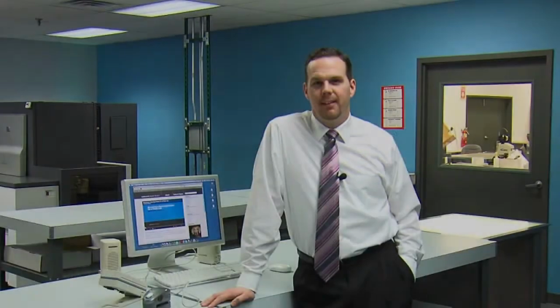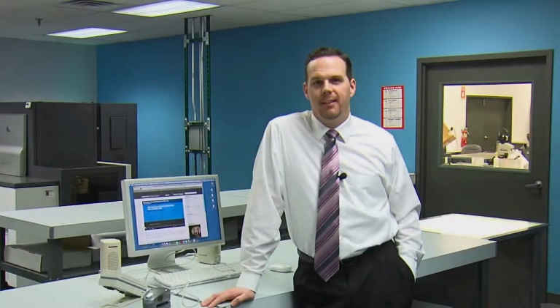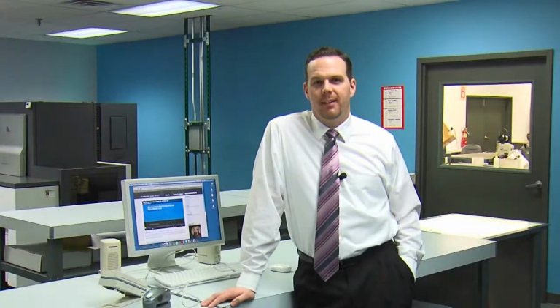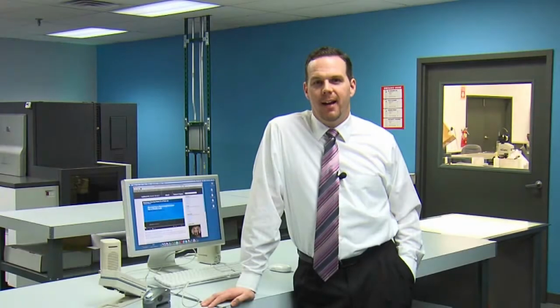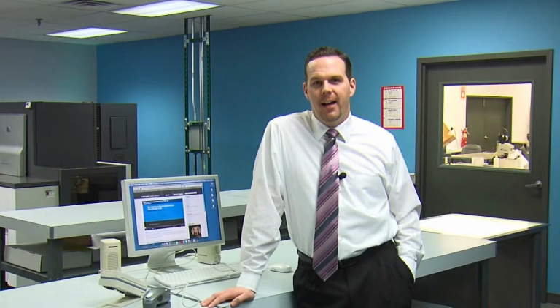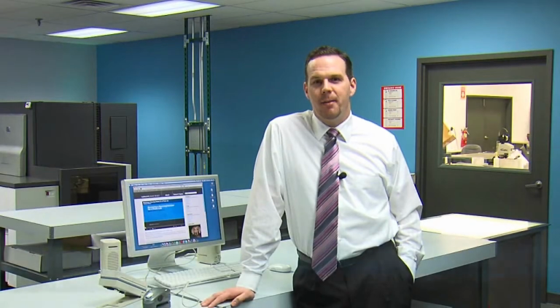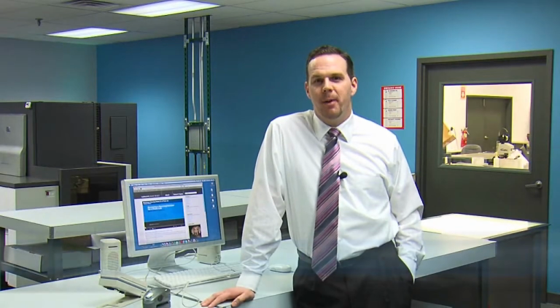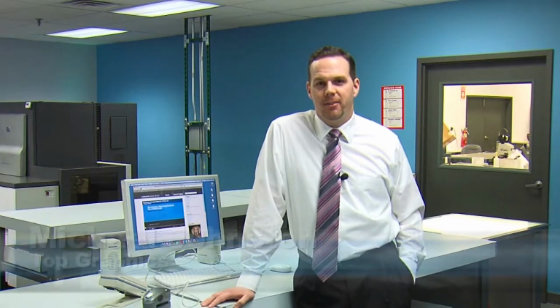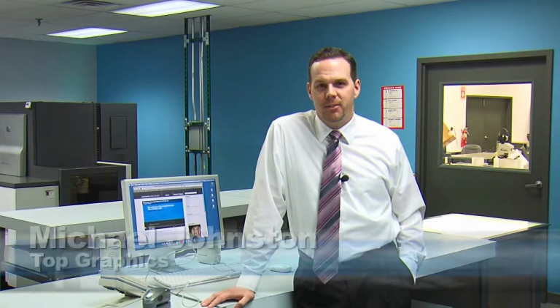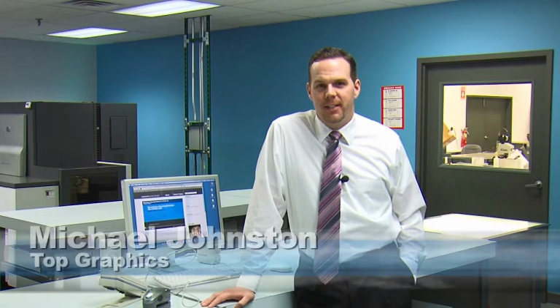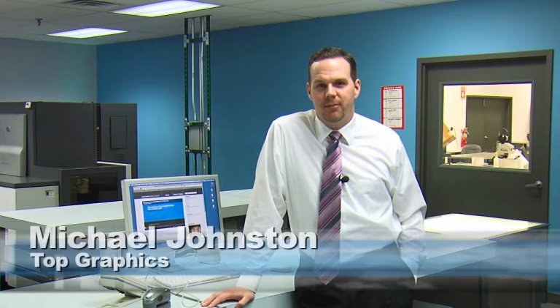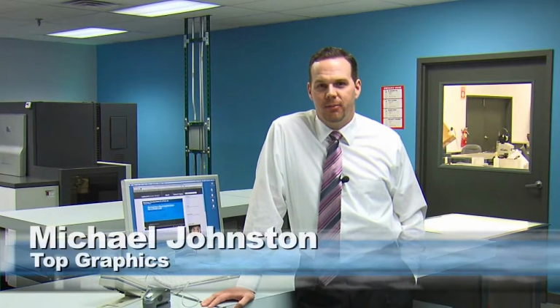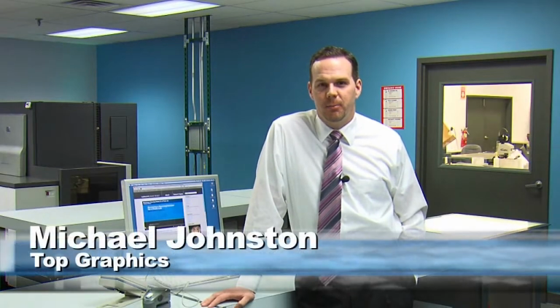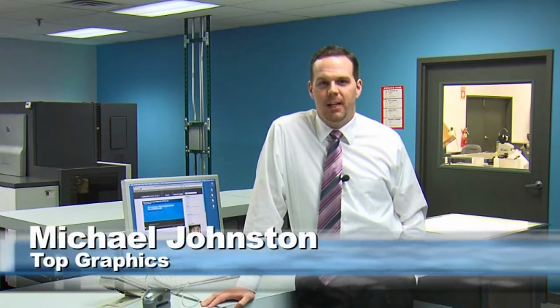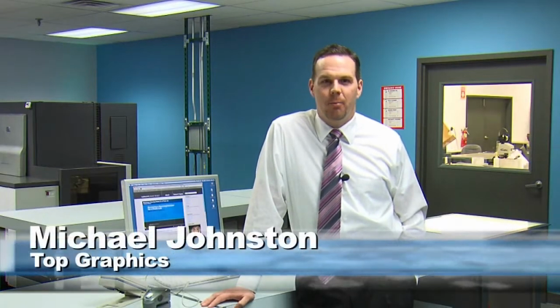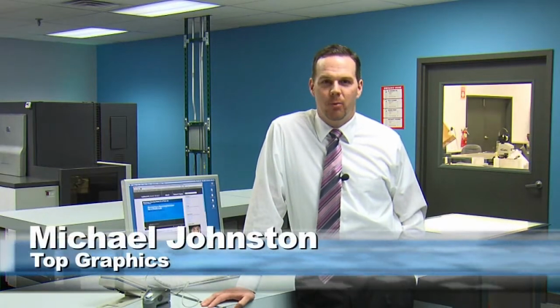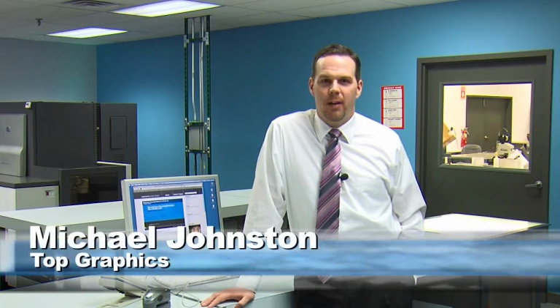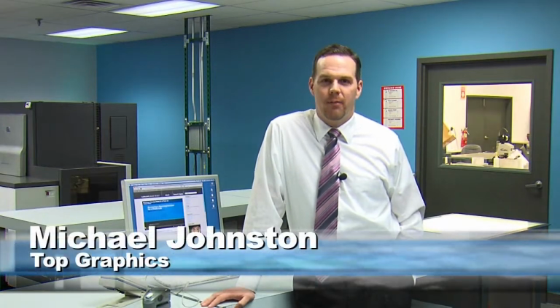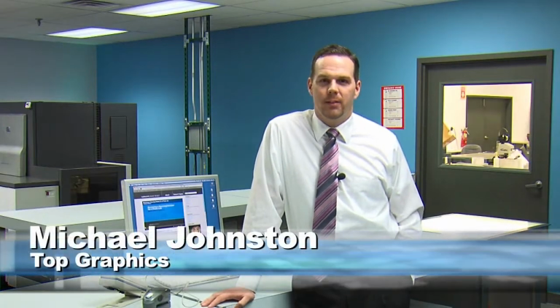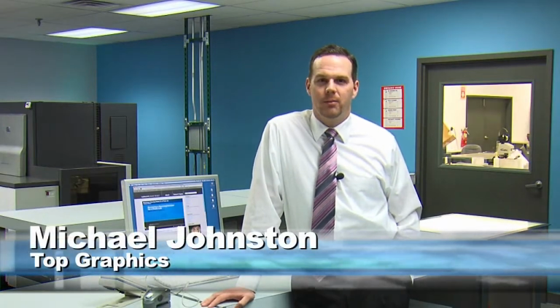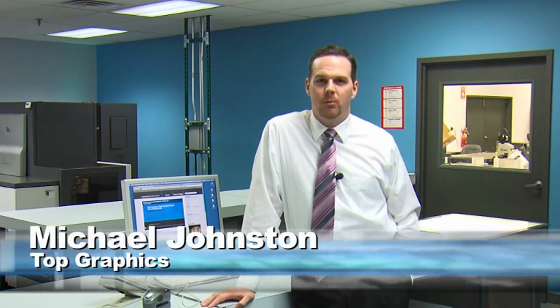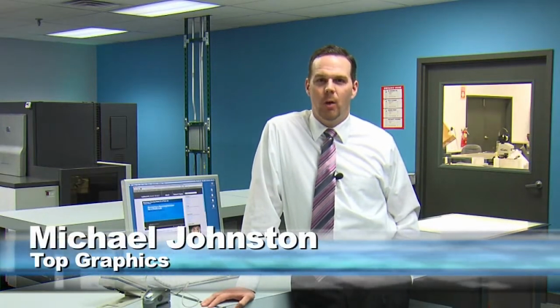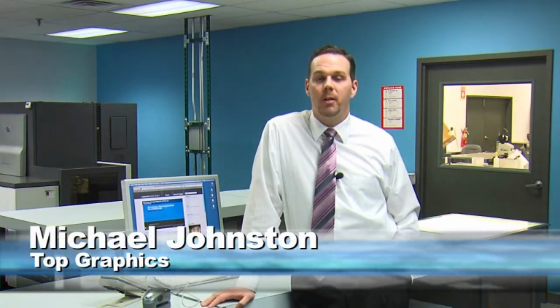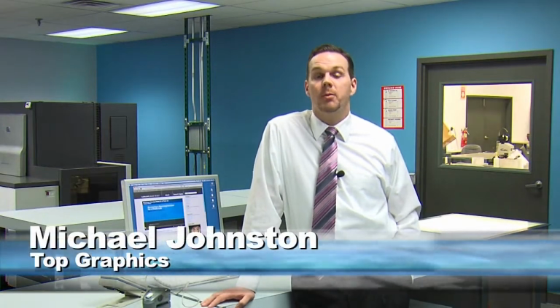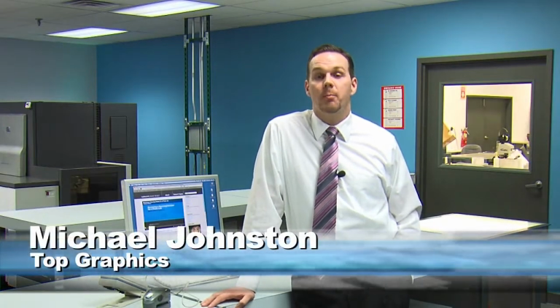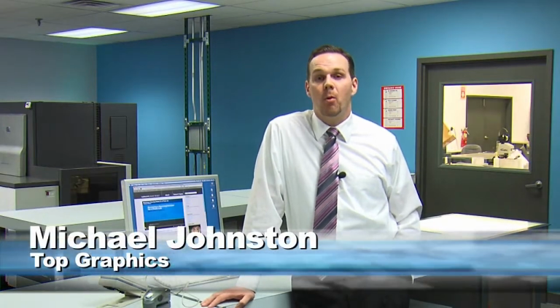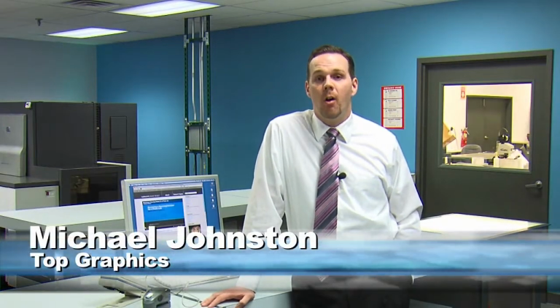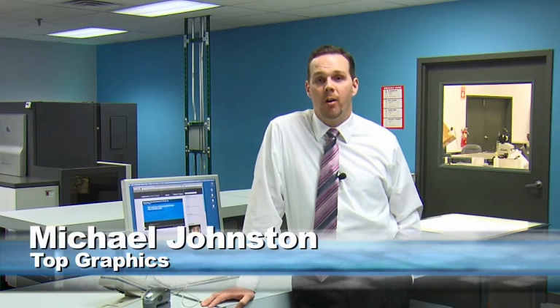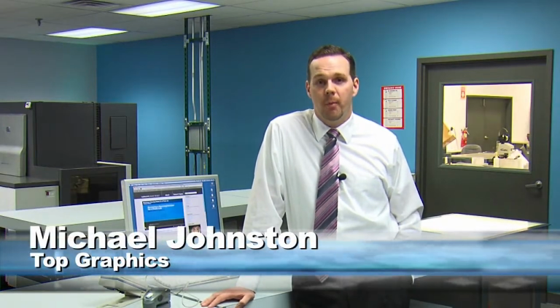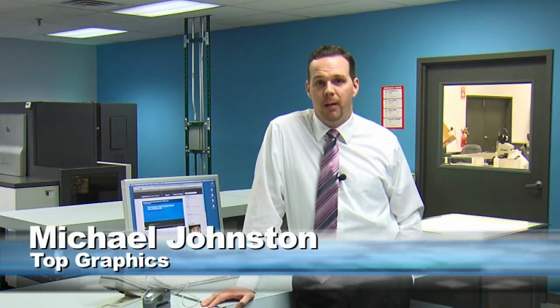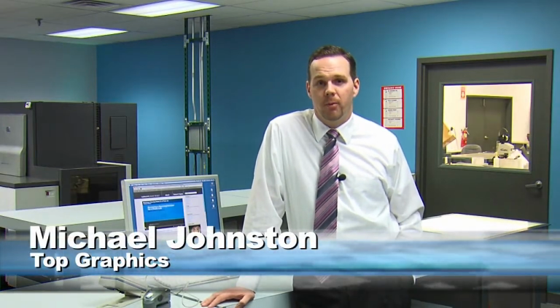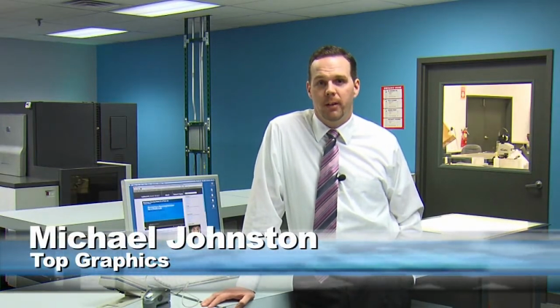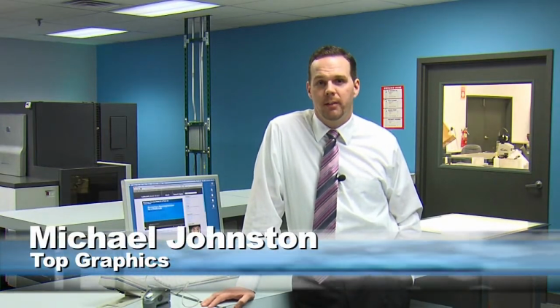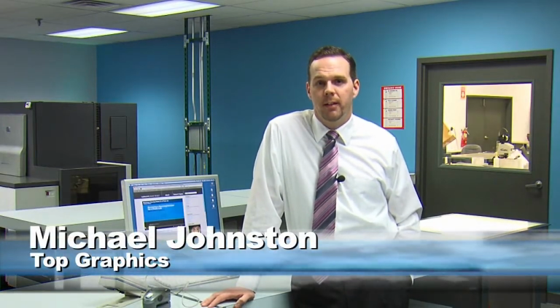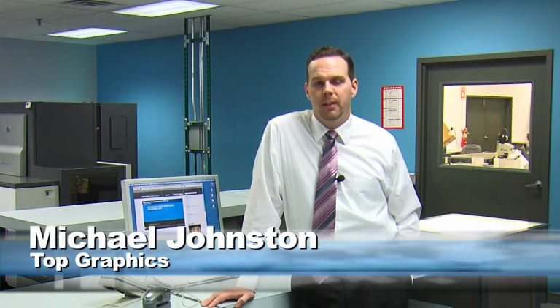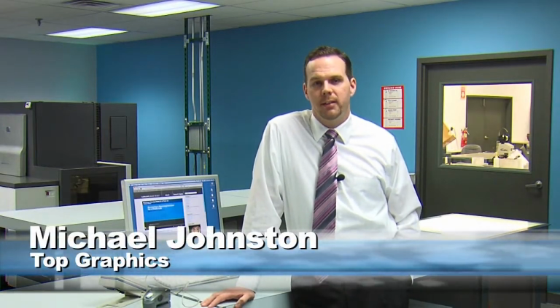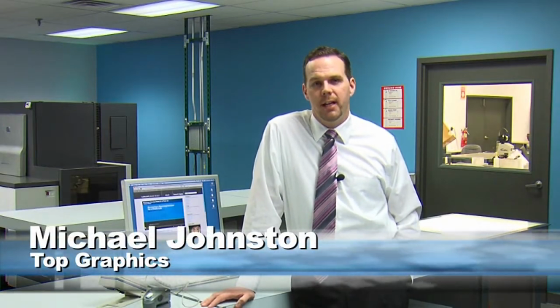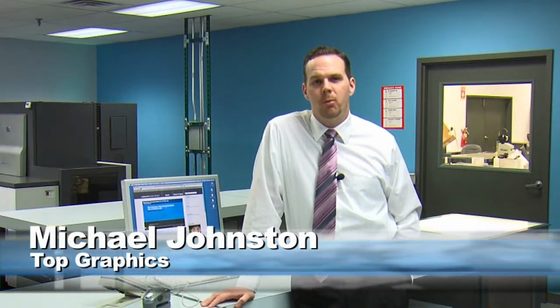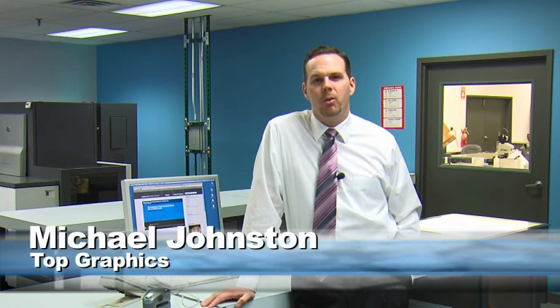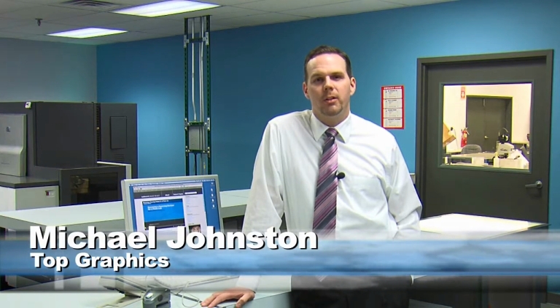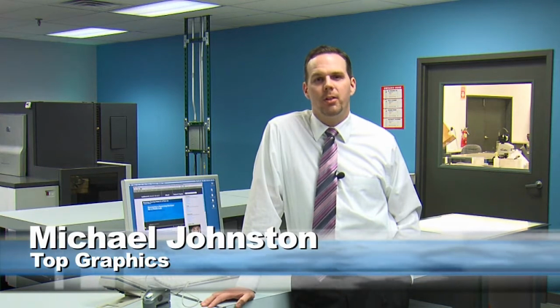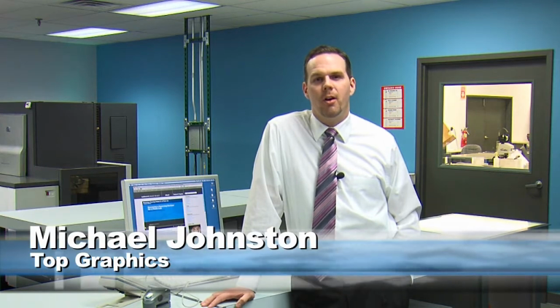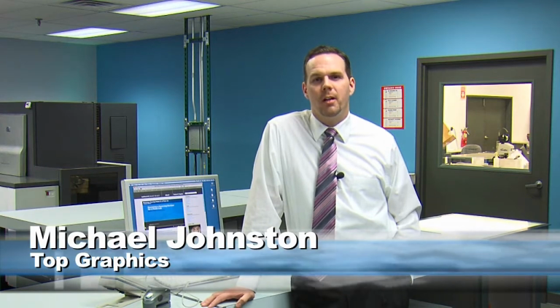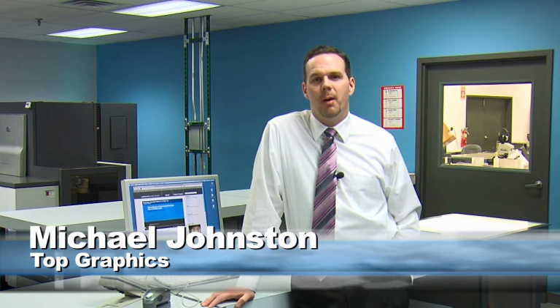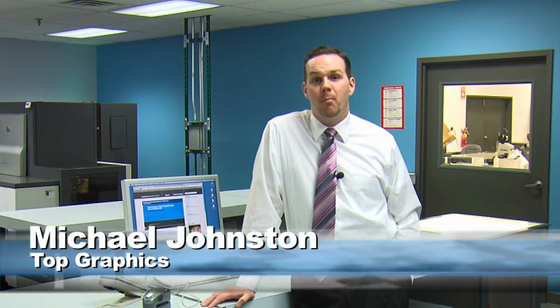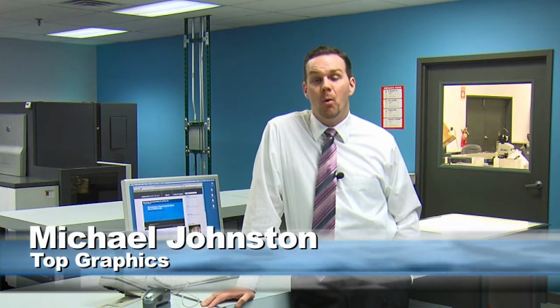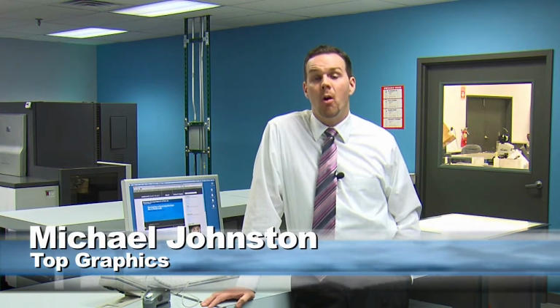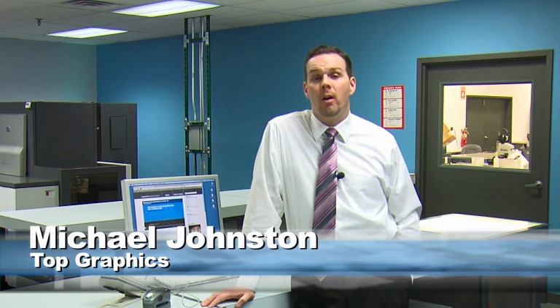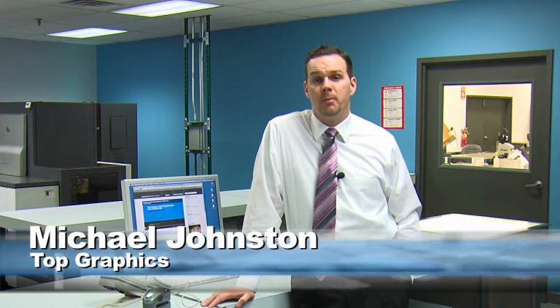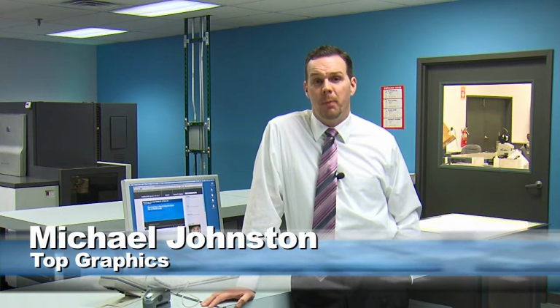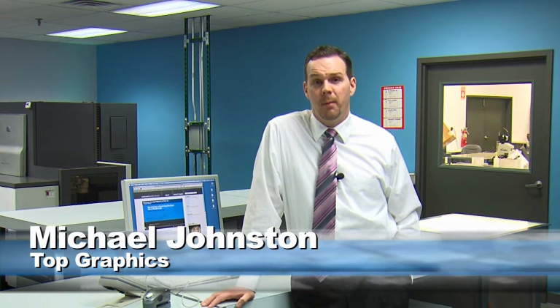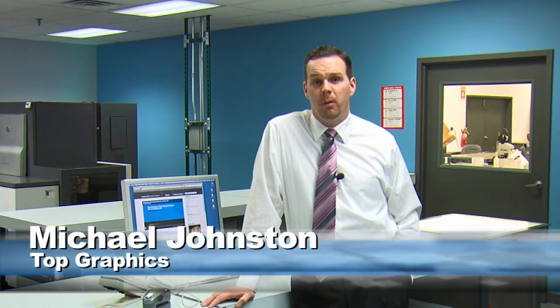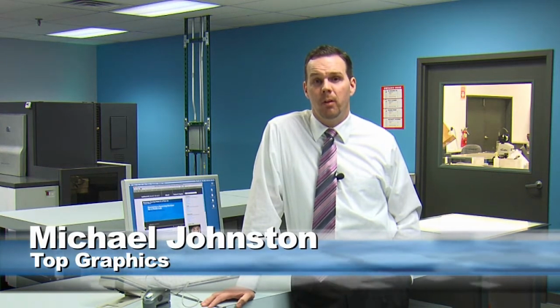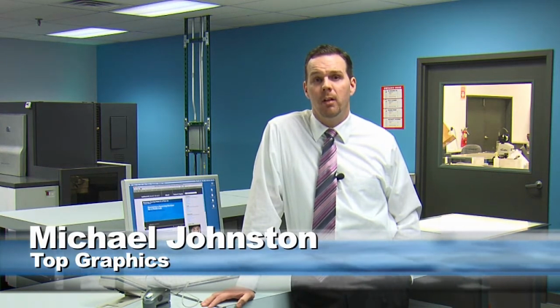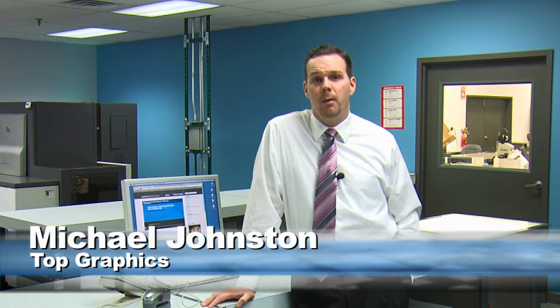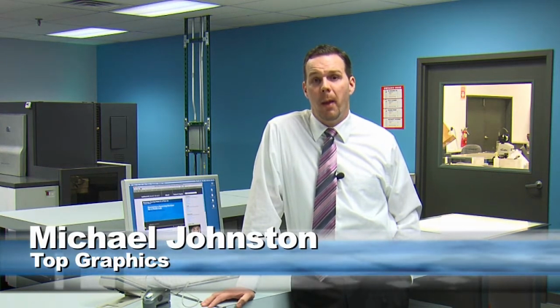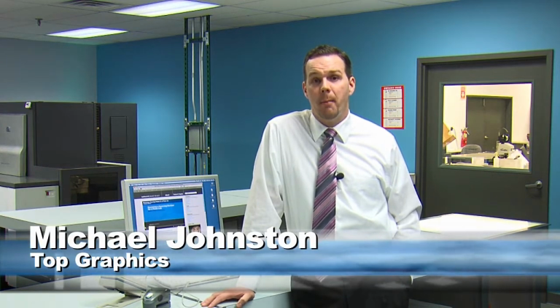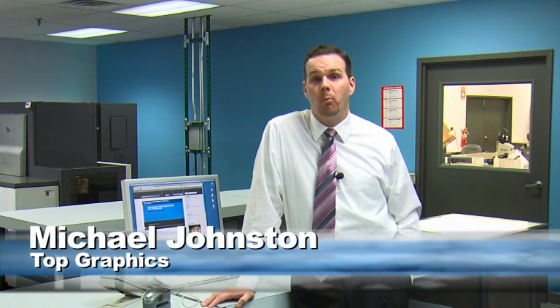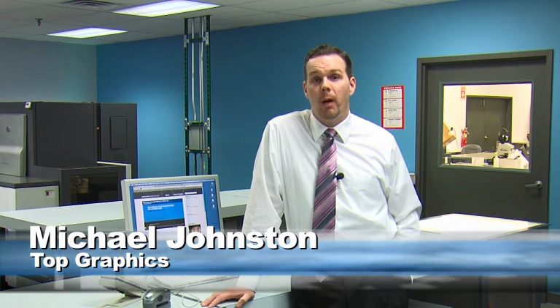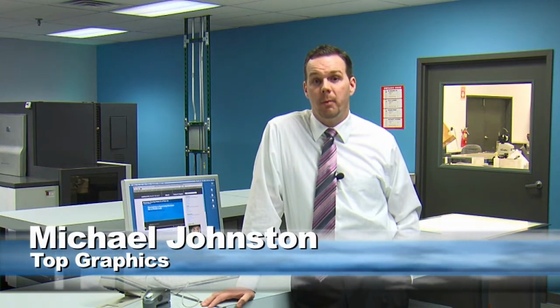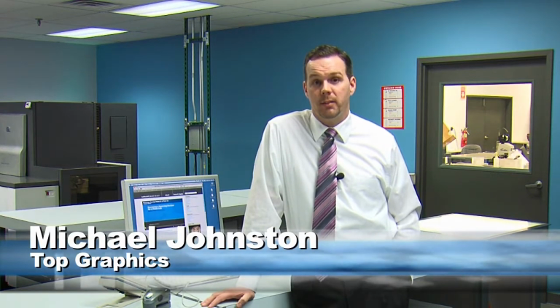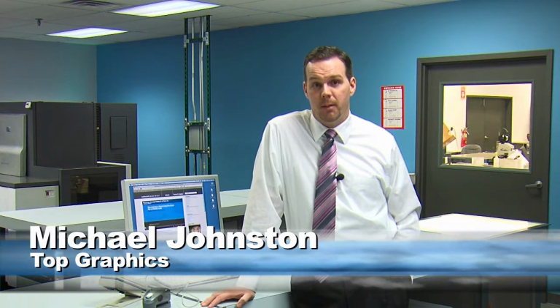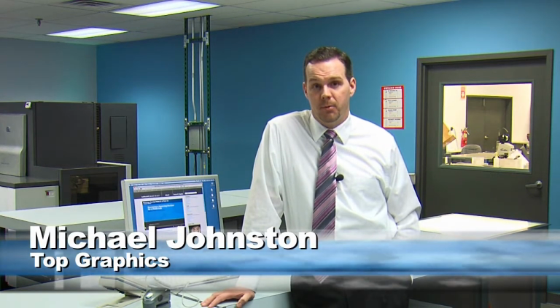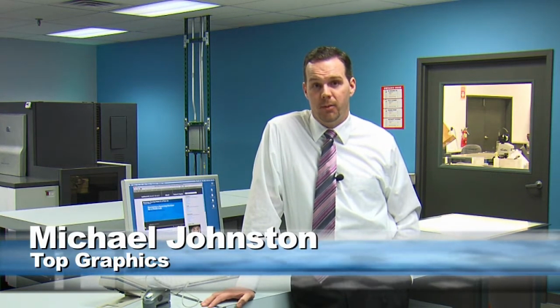Hi, I'm Michael Johnson from Top Graphics. Welcome to Mohawk Make Ready. Today we're going to talk about Mohawk's paper, the panoramic substrate.